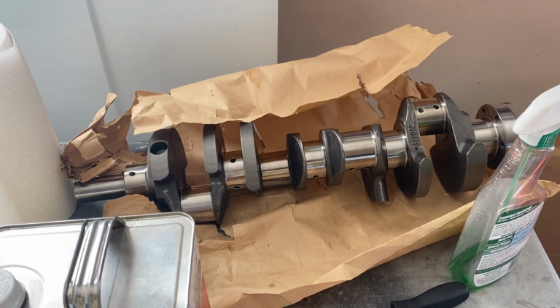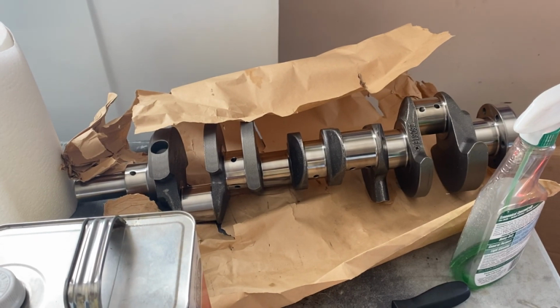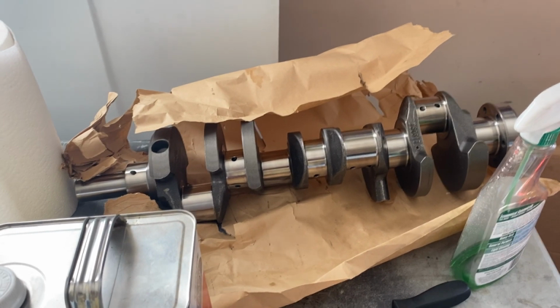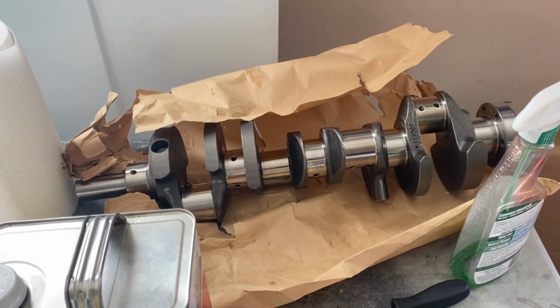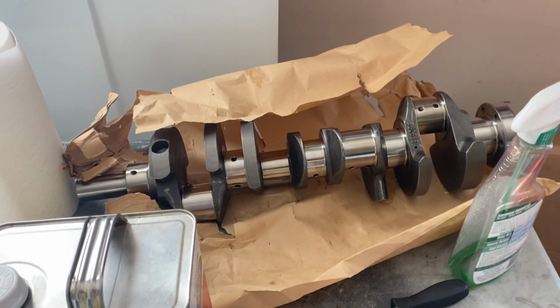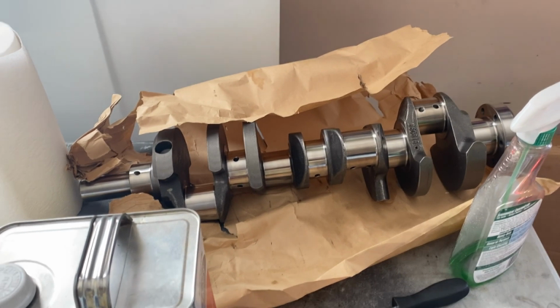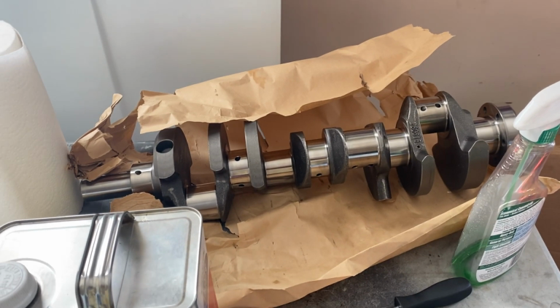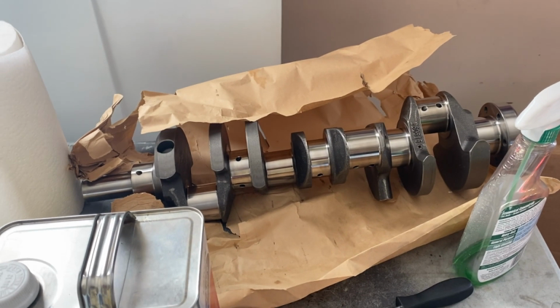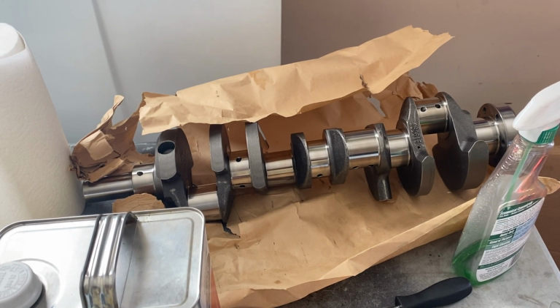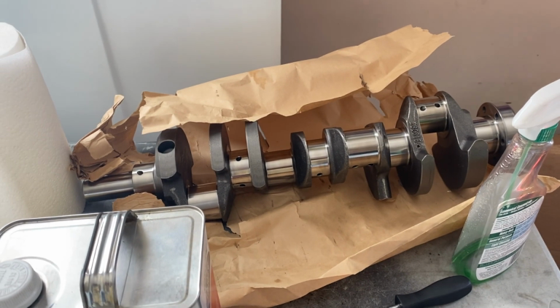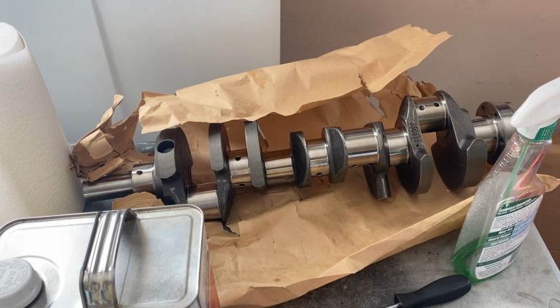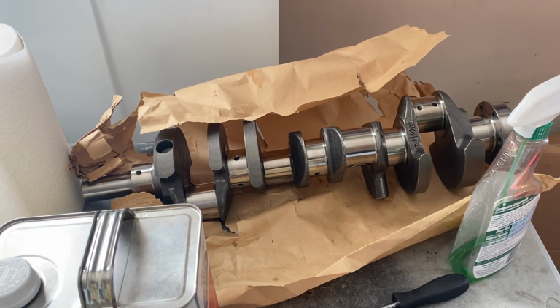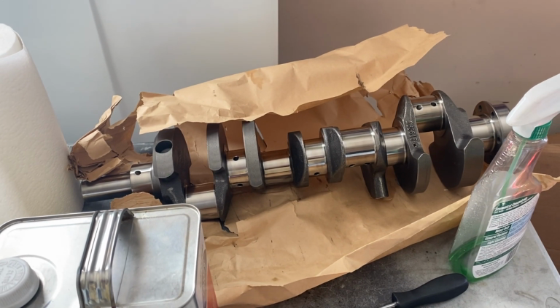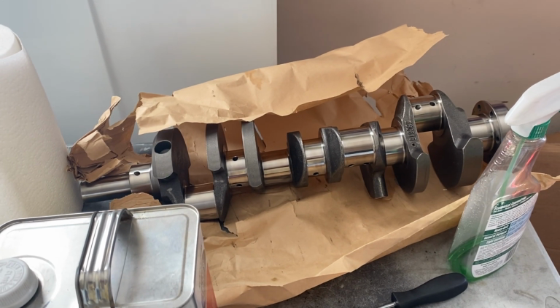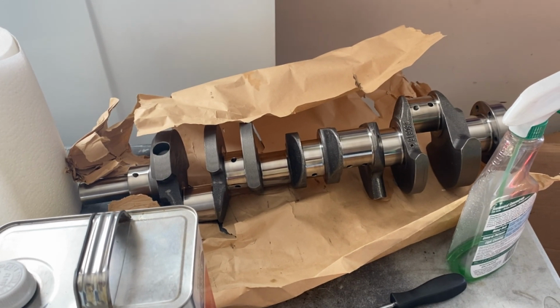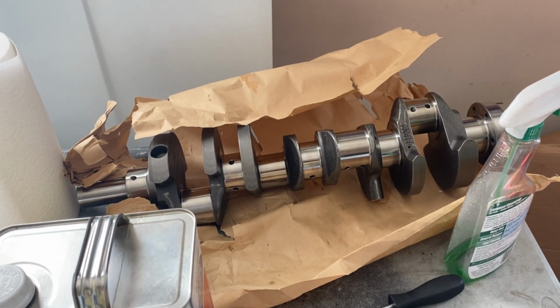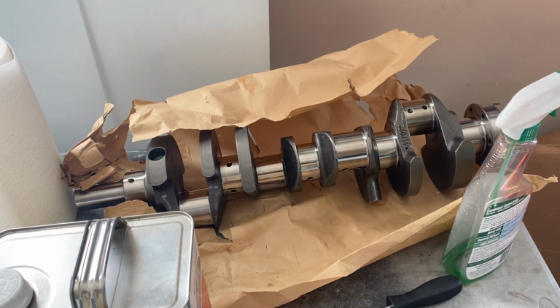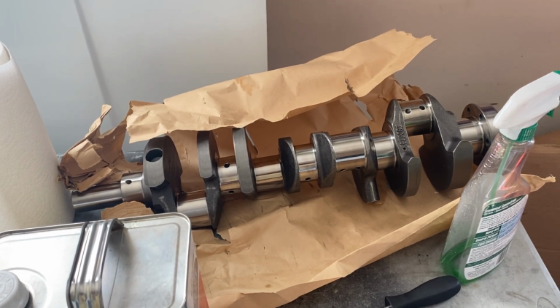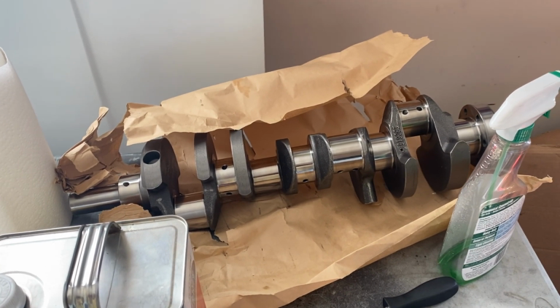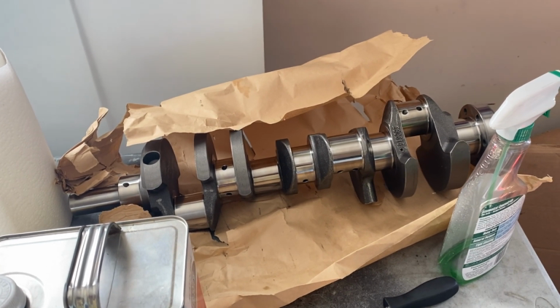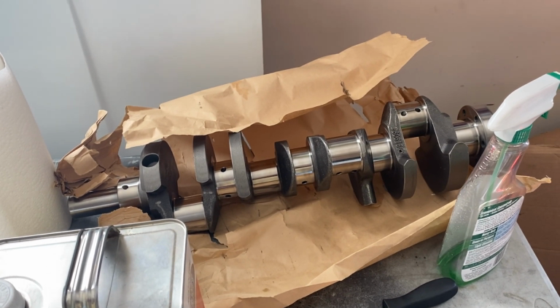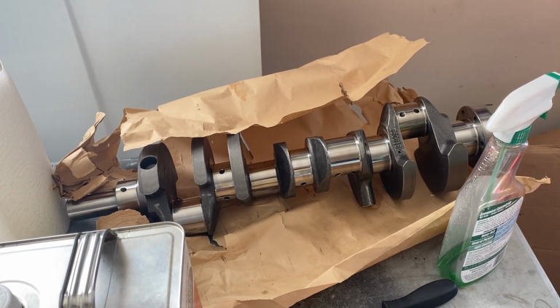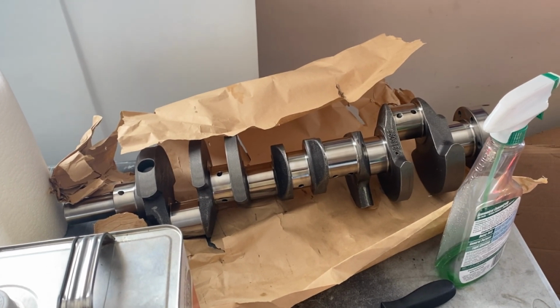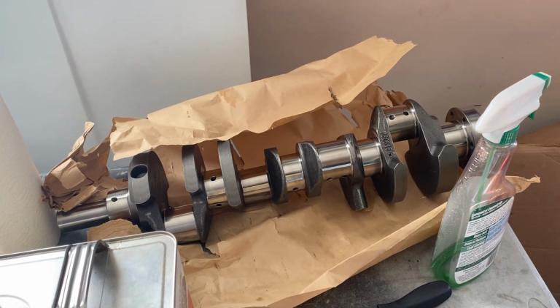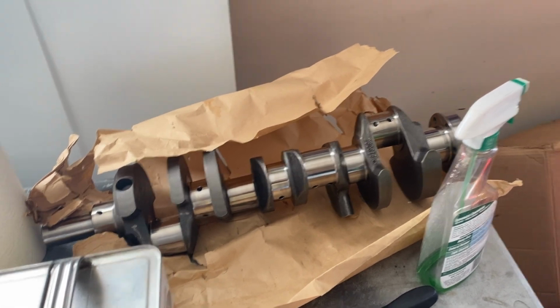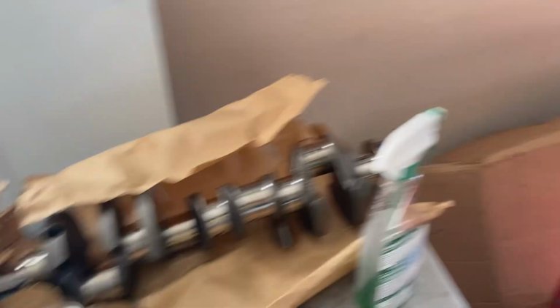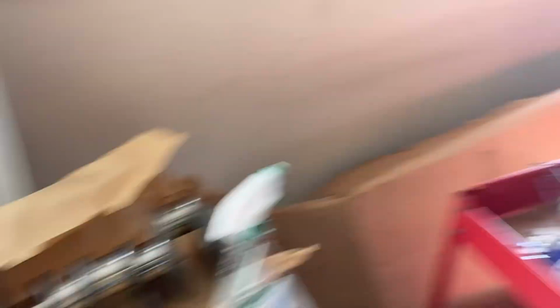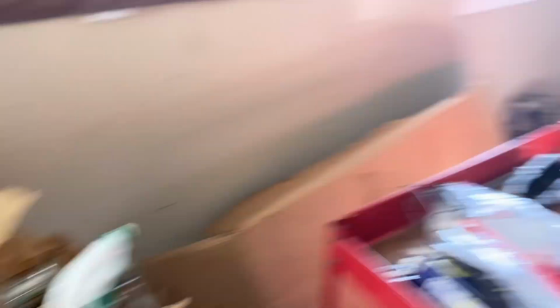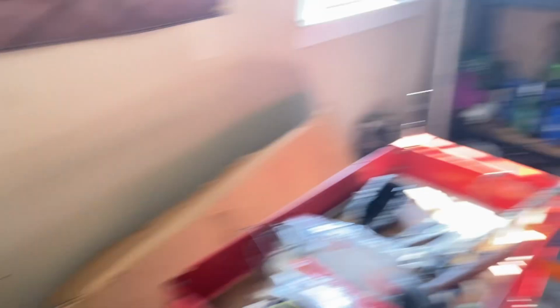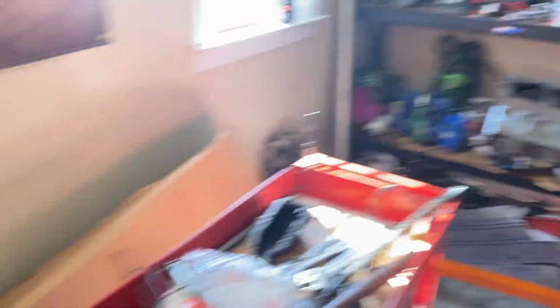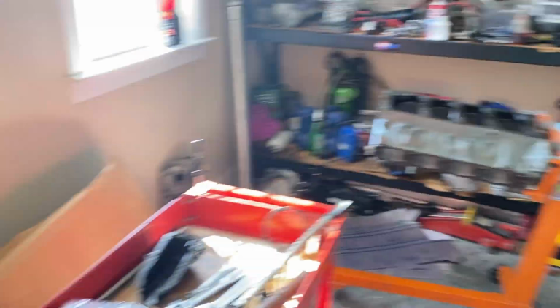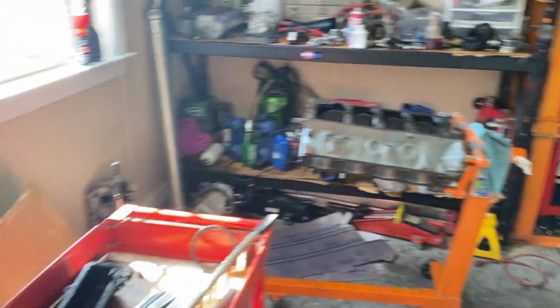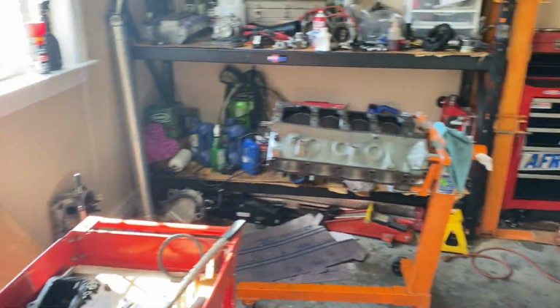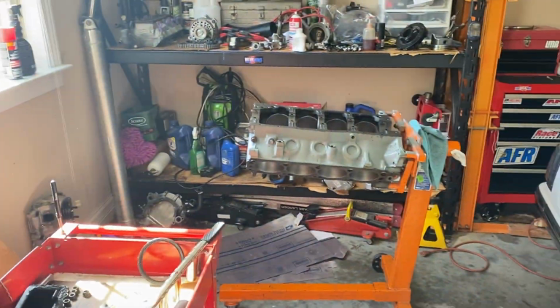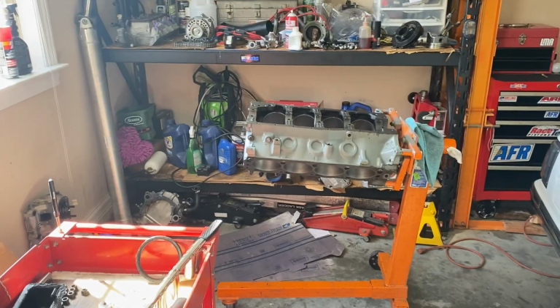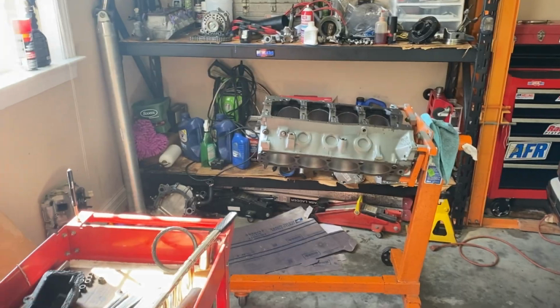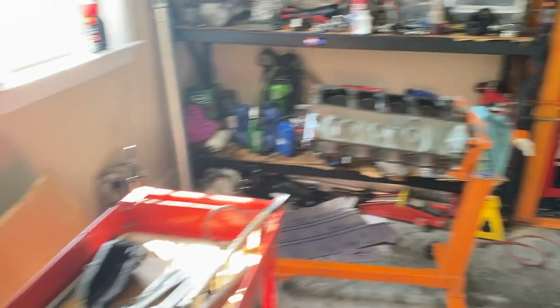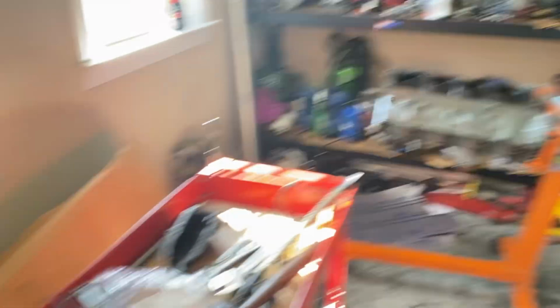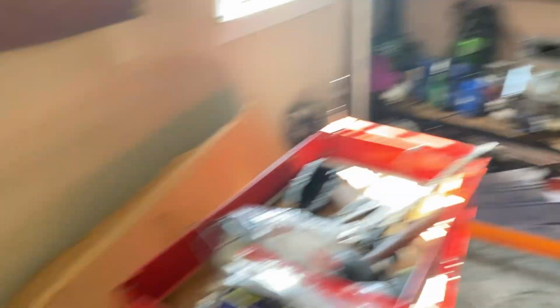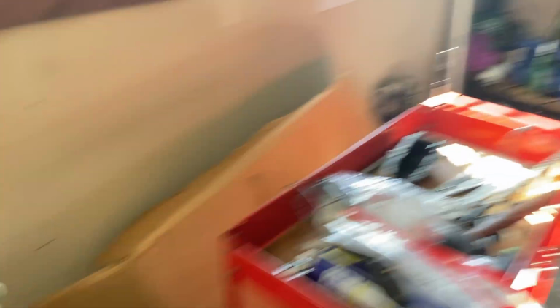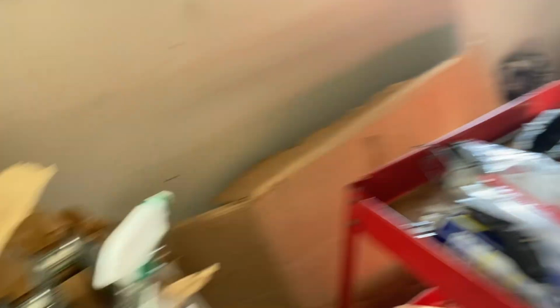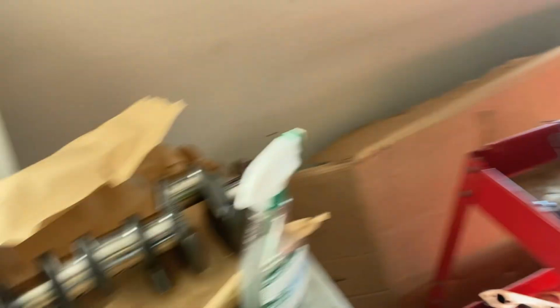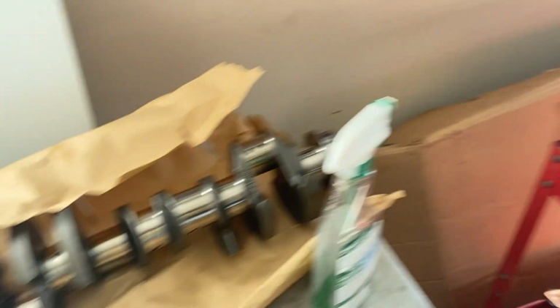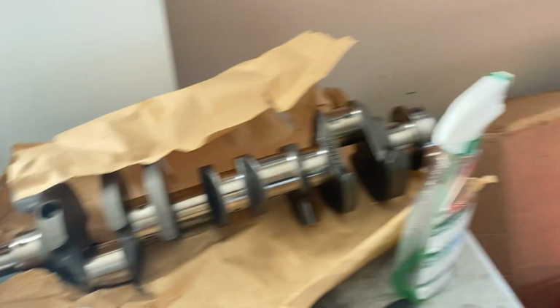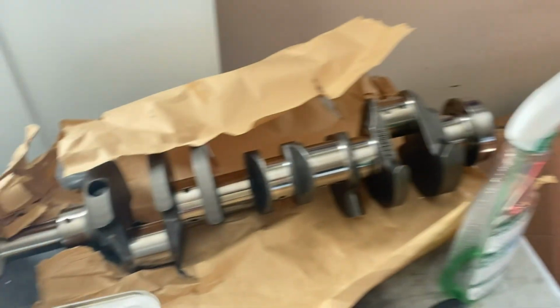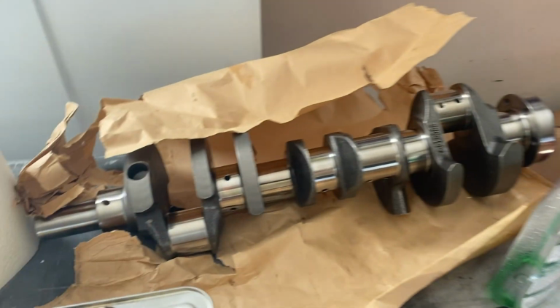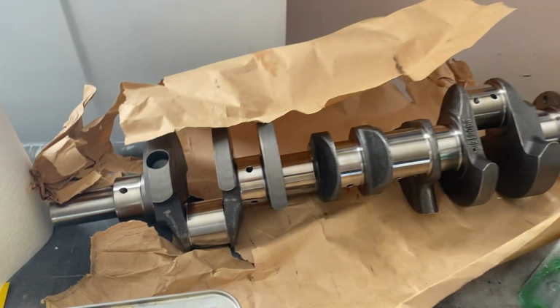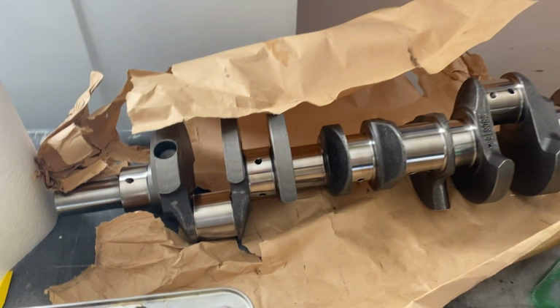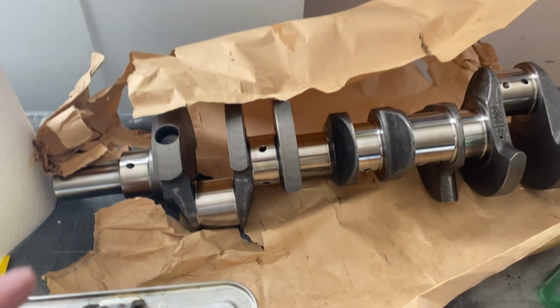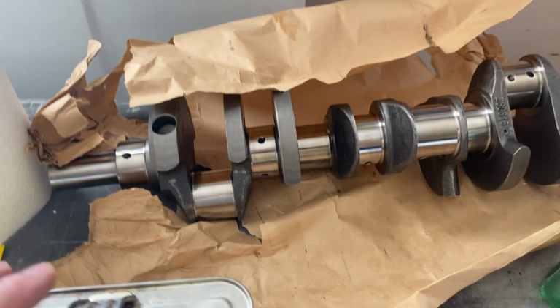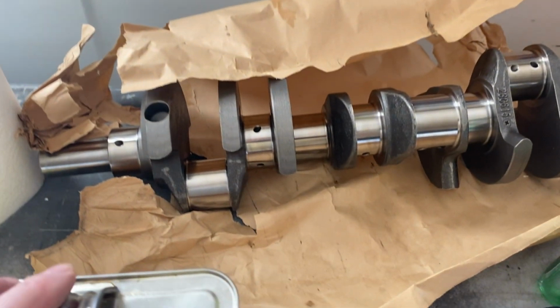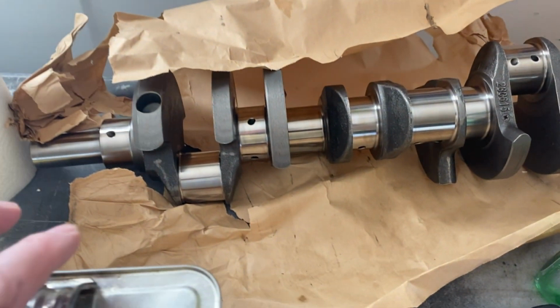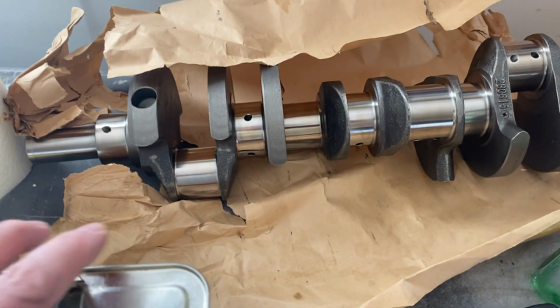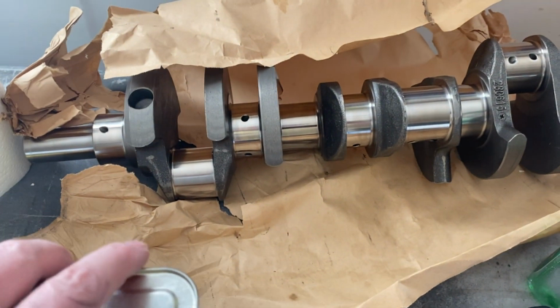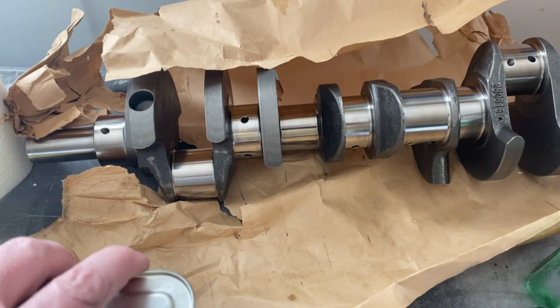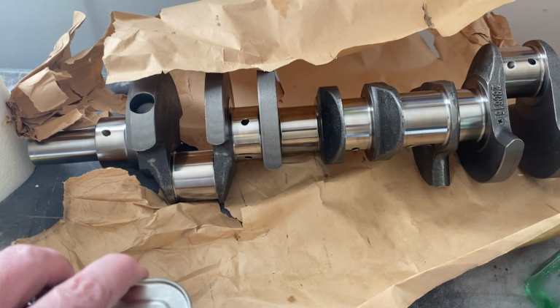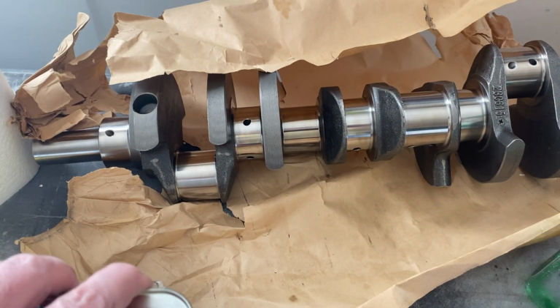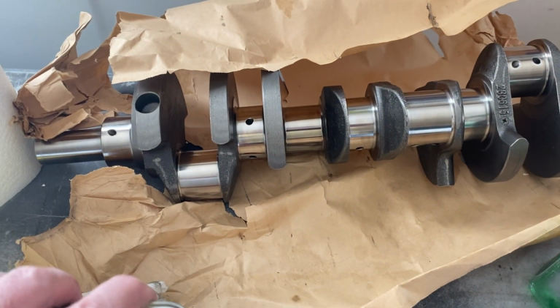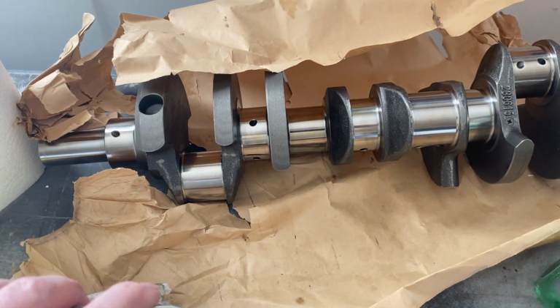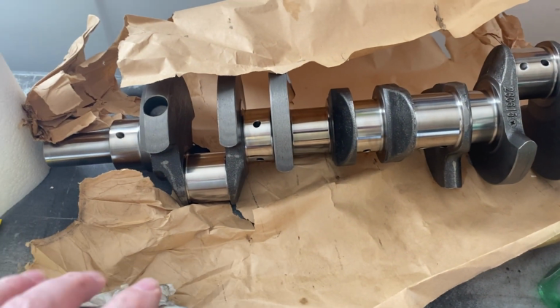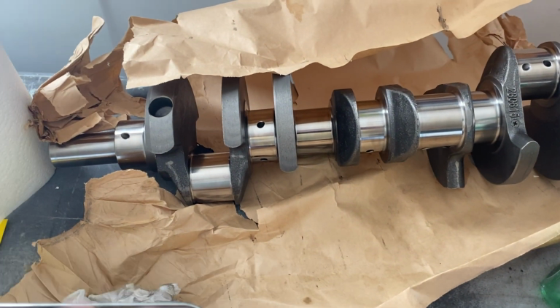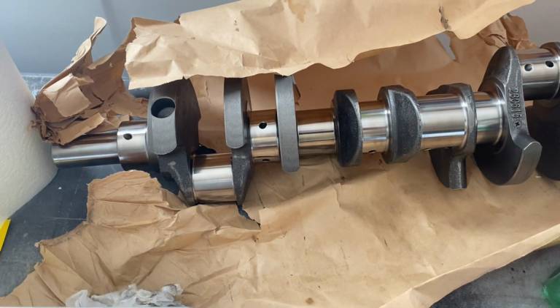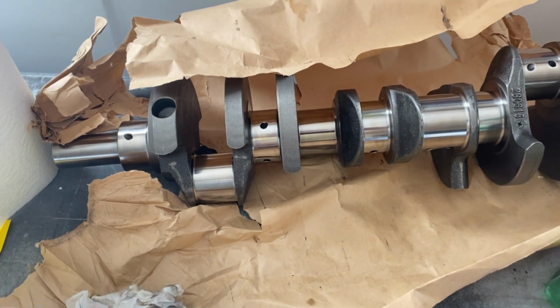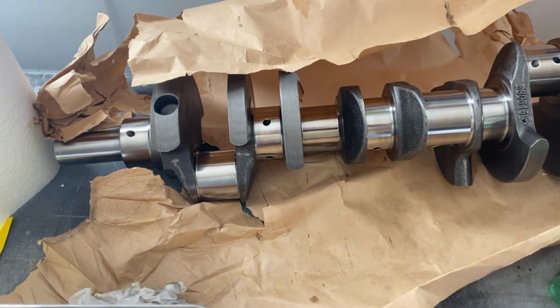Hey y'all, Bob here with me in my garage. We're going to get the crankshaft stuffed into this block today. This is our 331 stroker — we're working on a Ford 5.0.